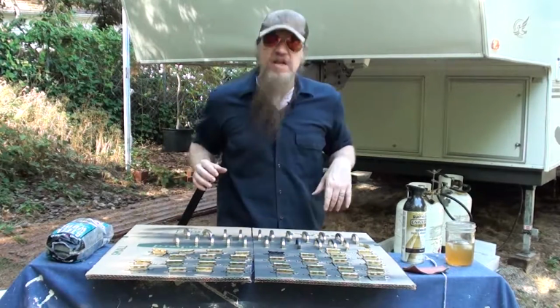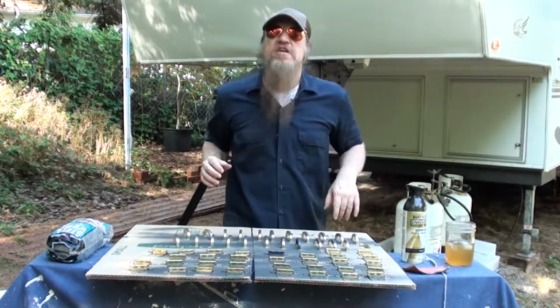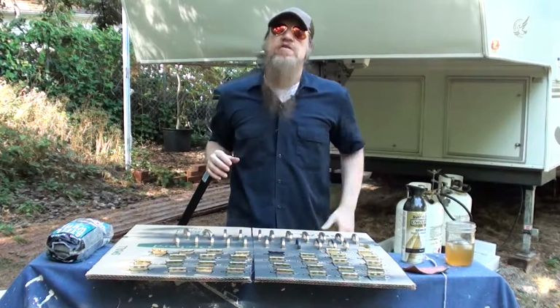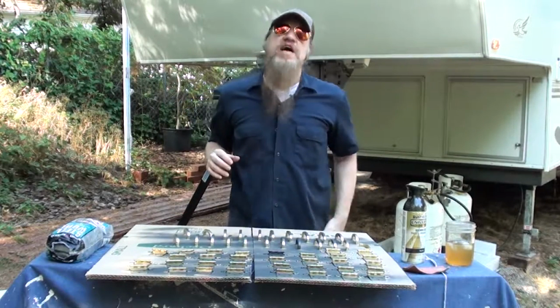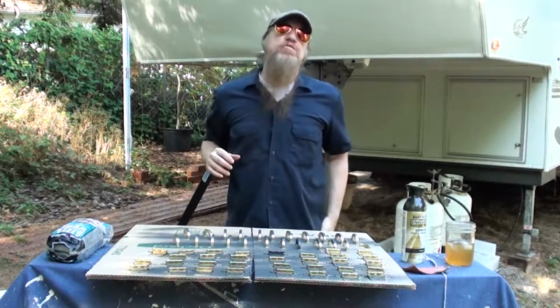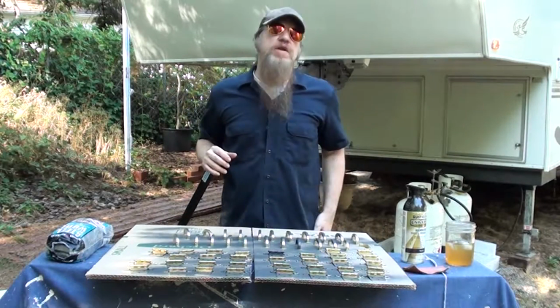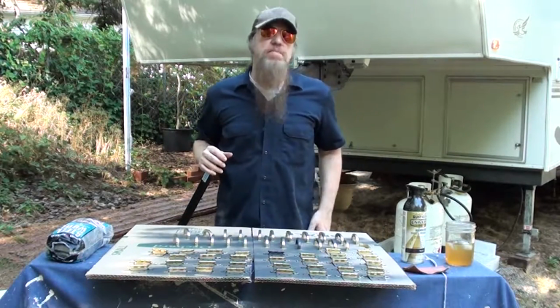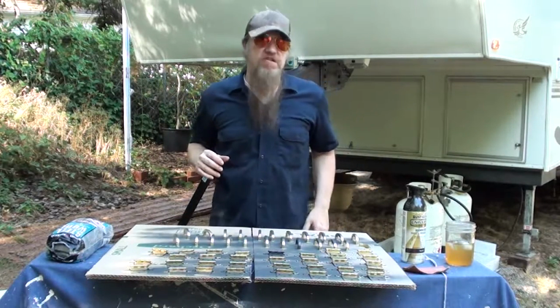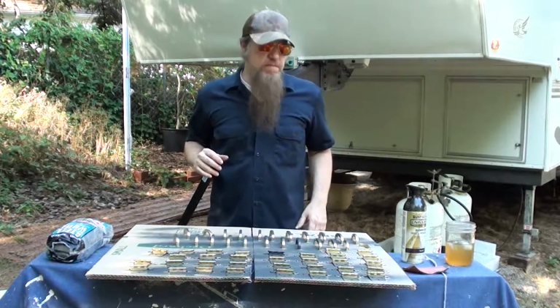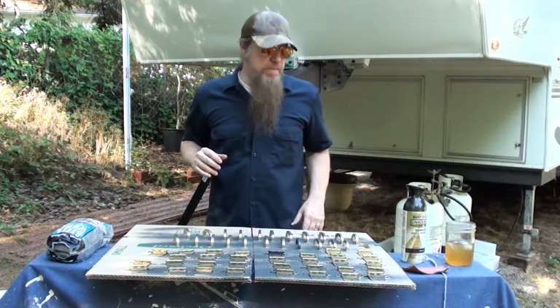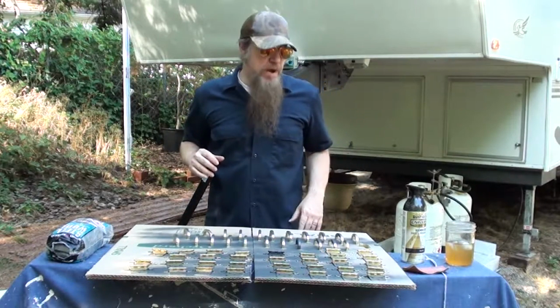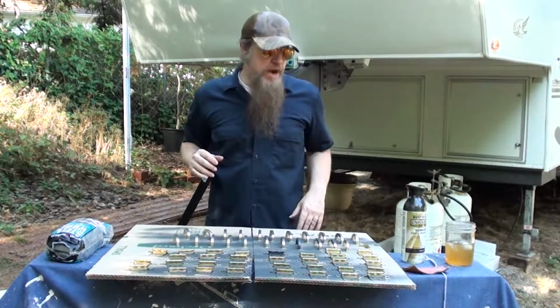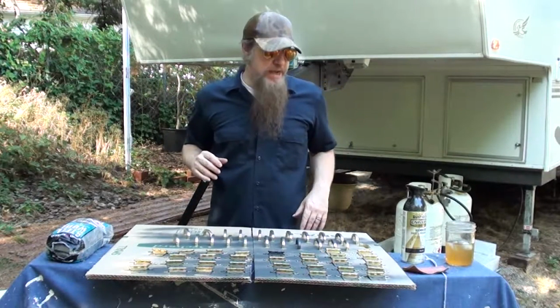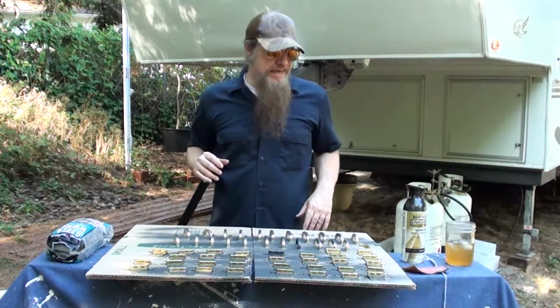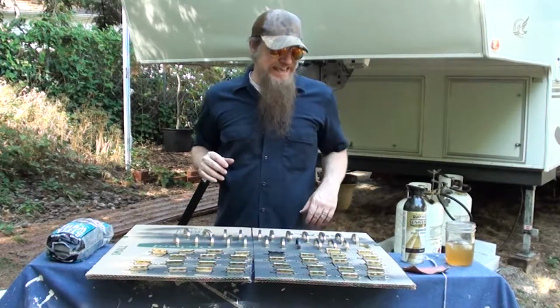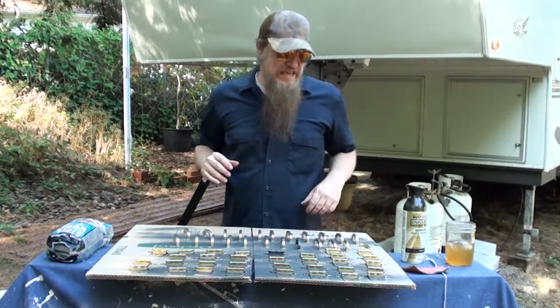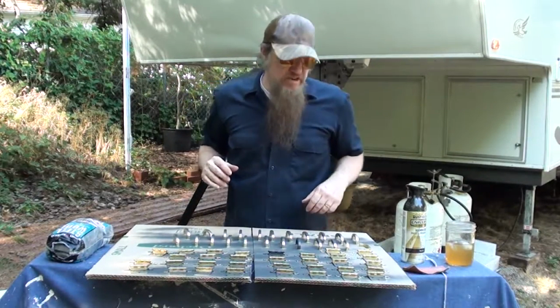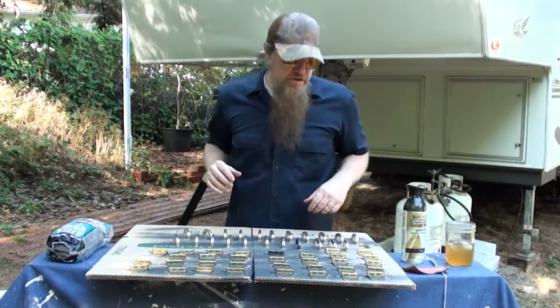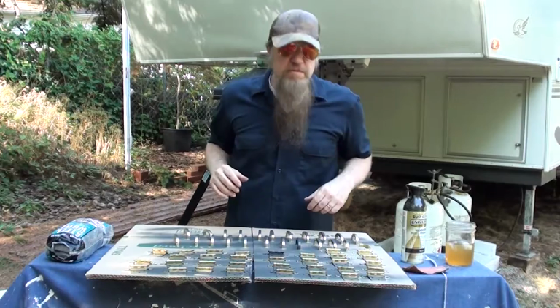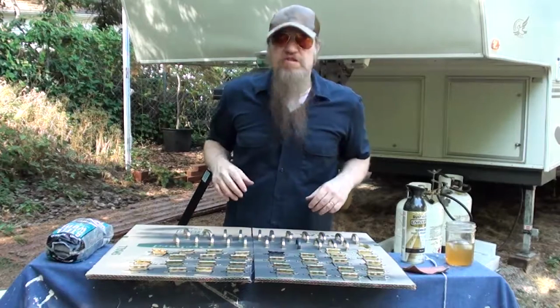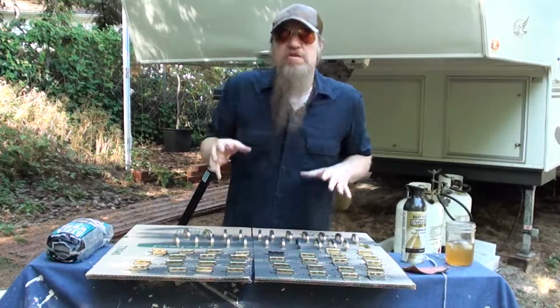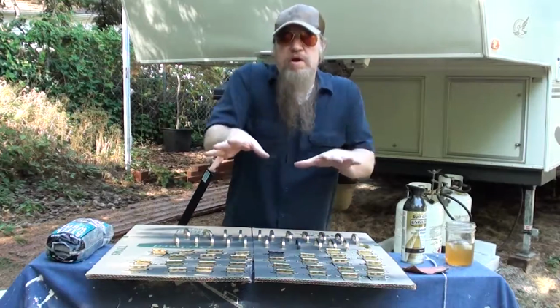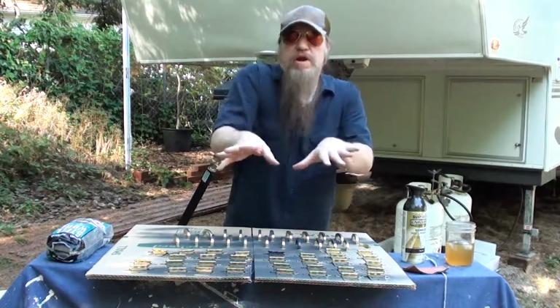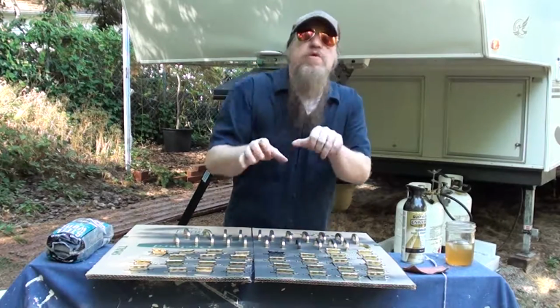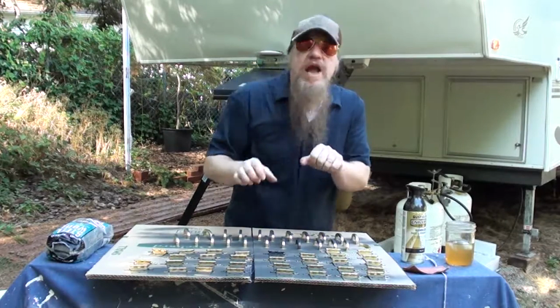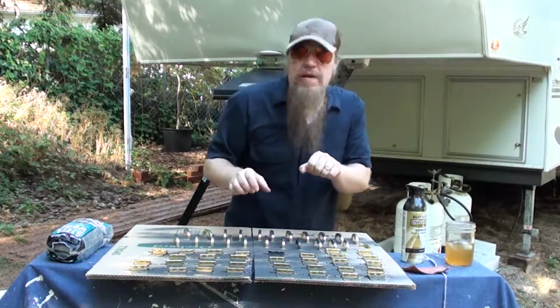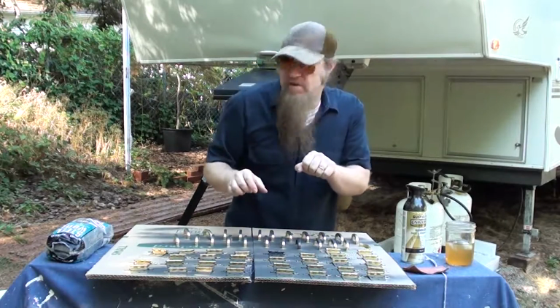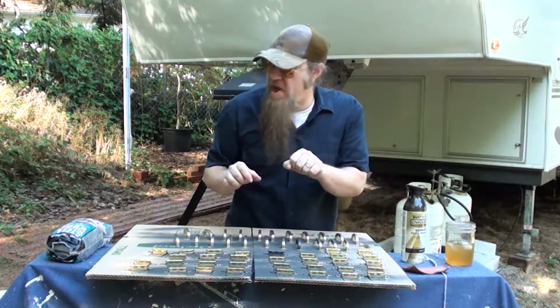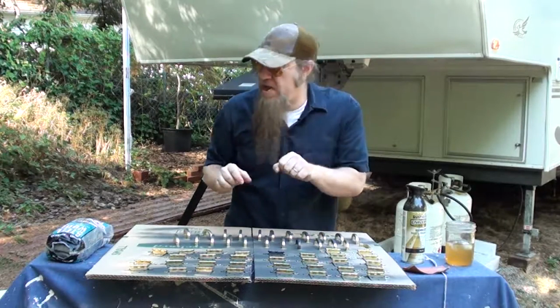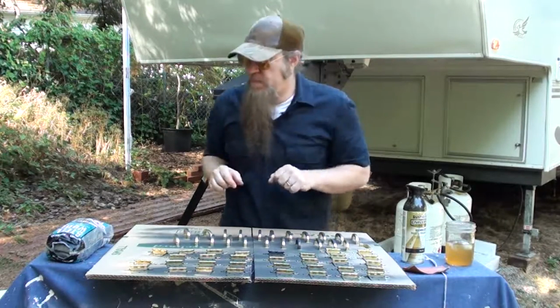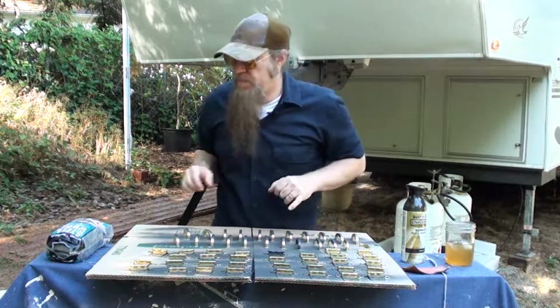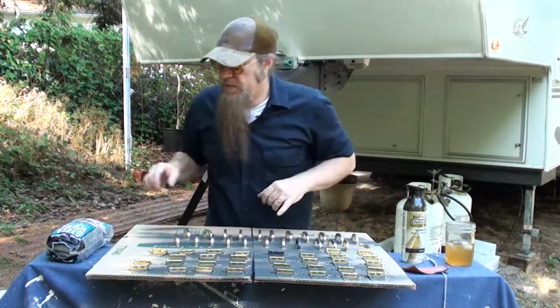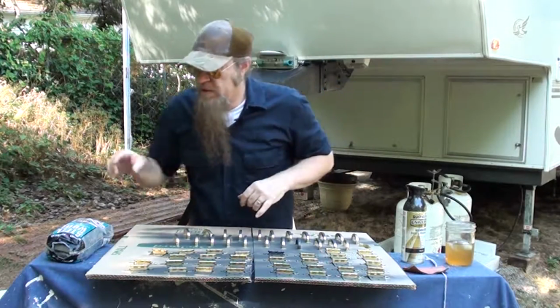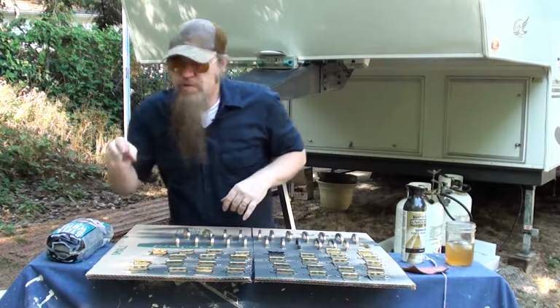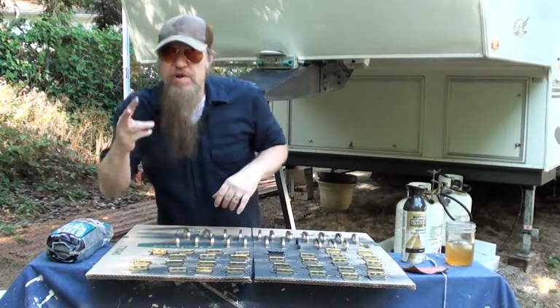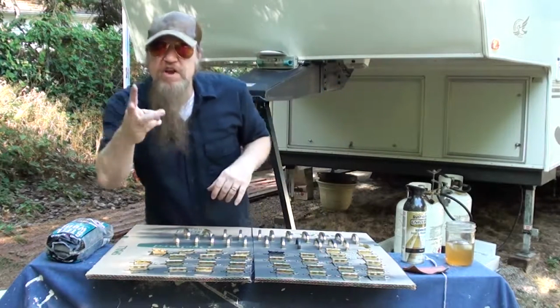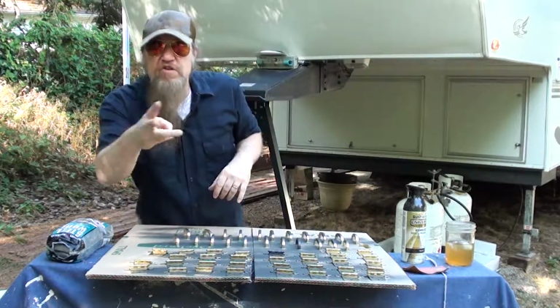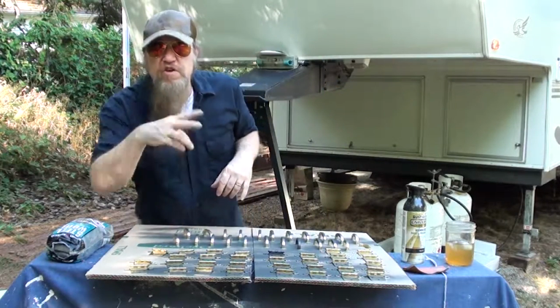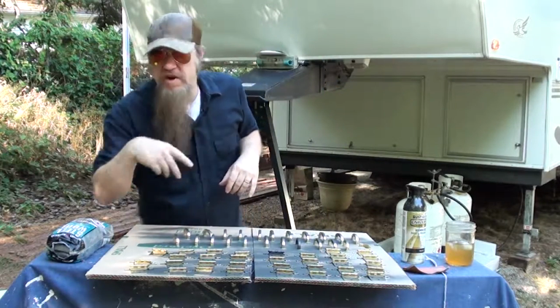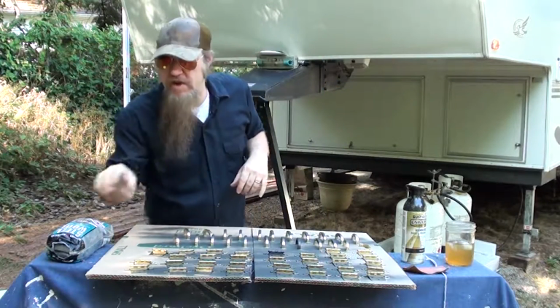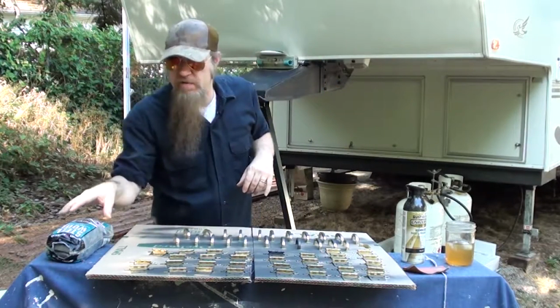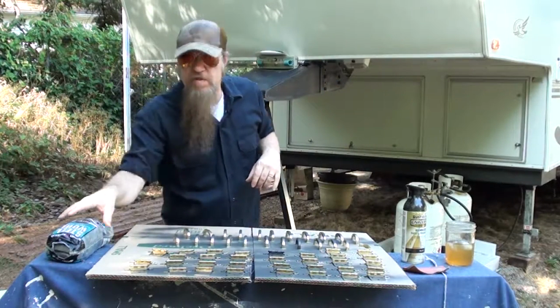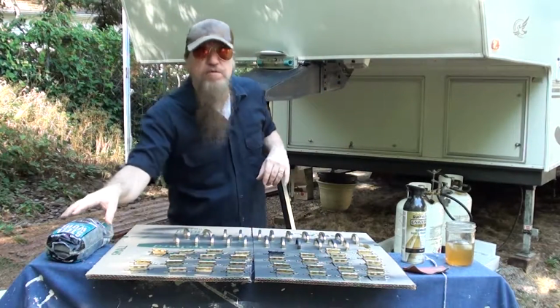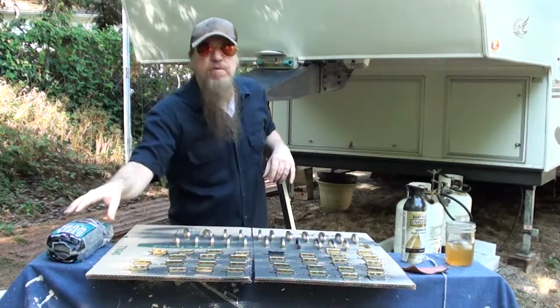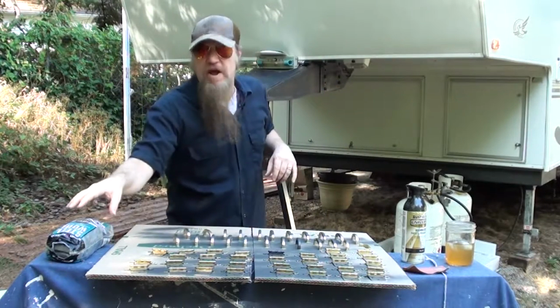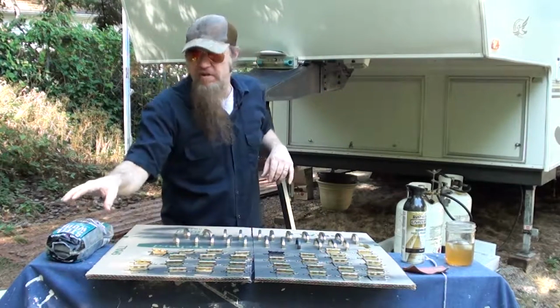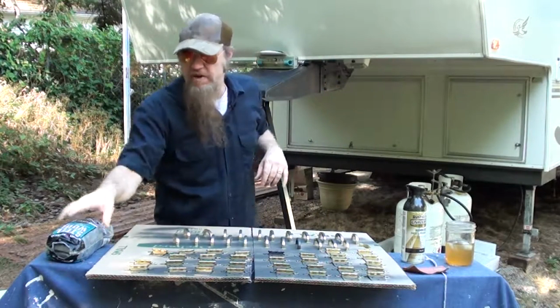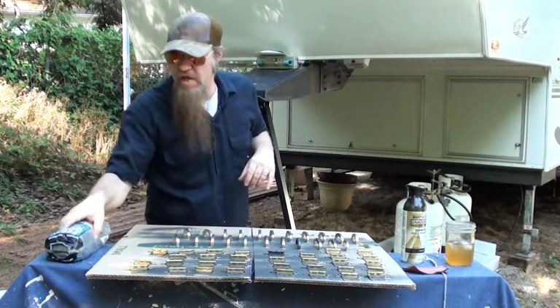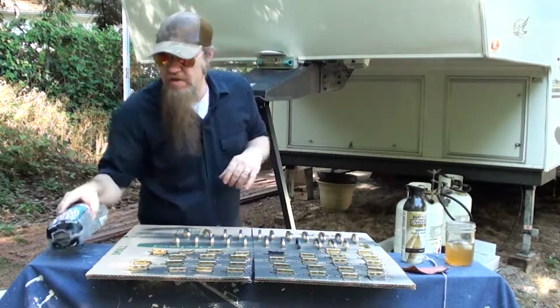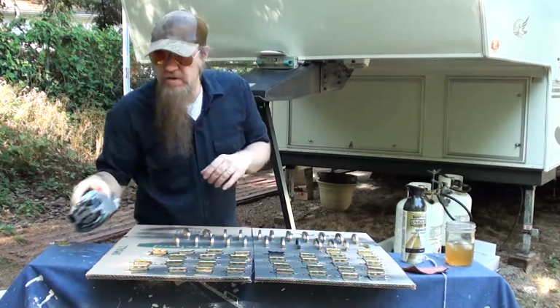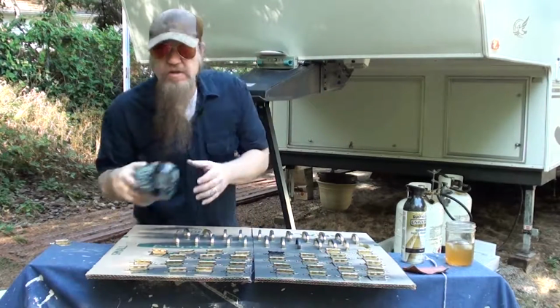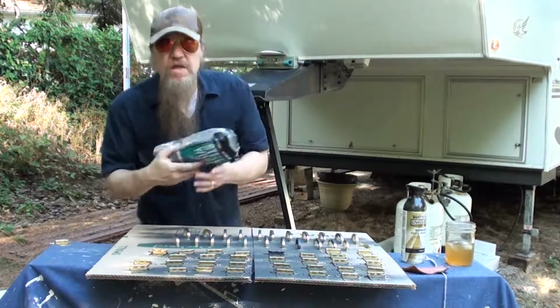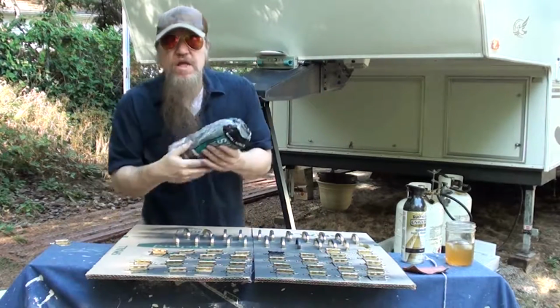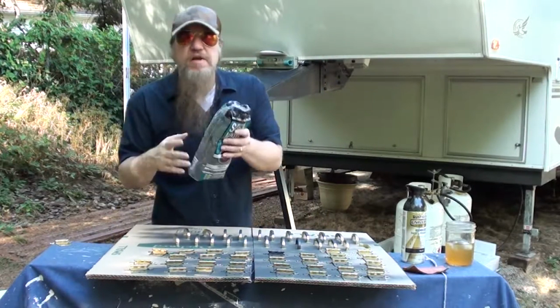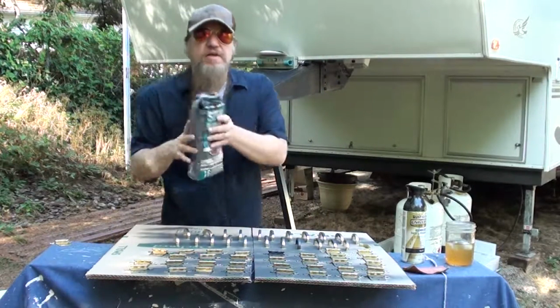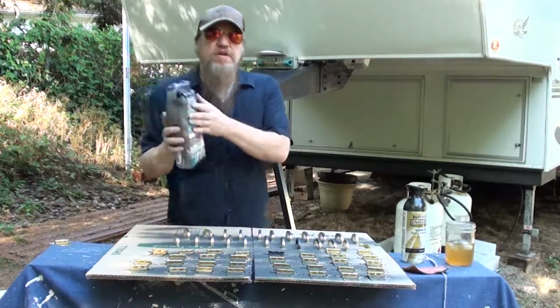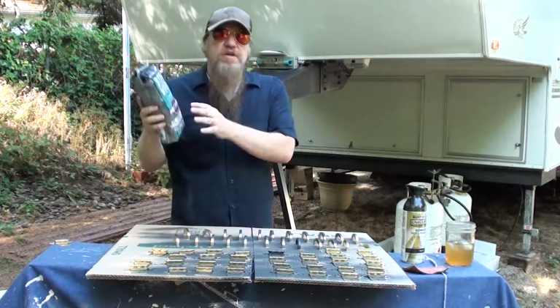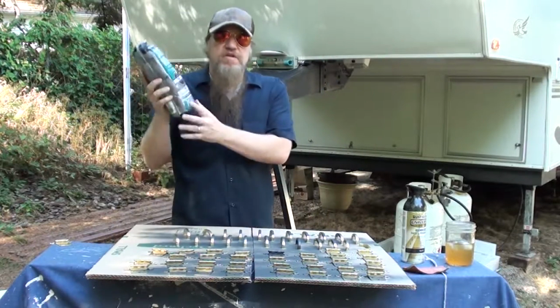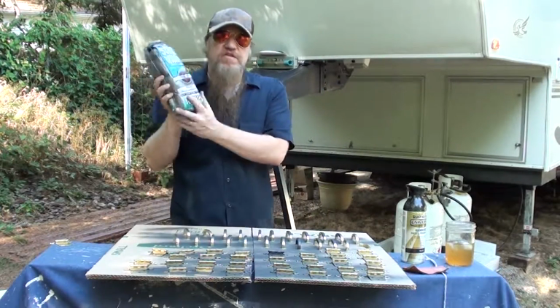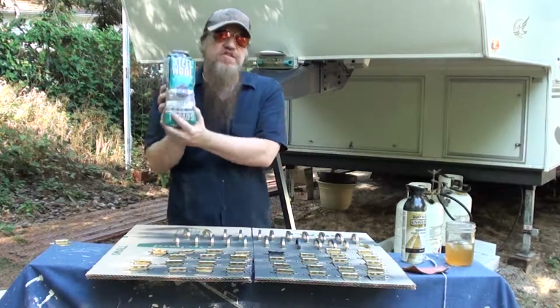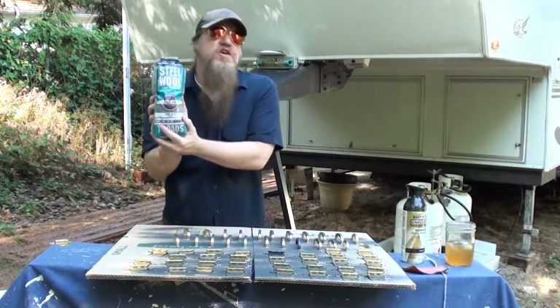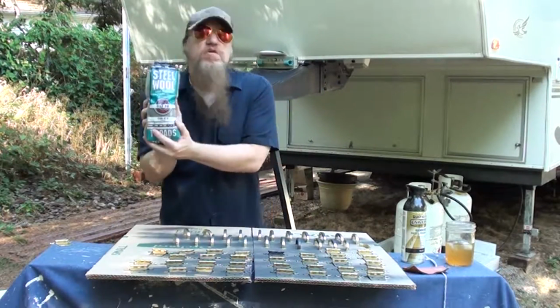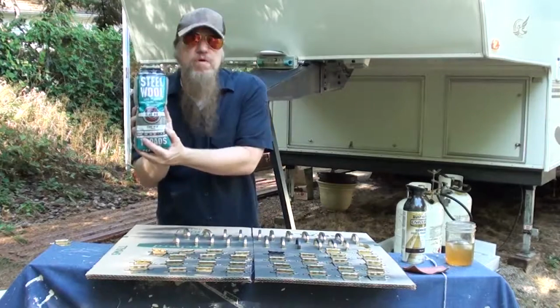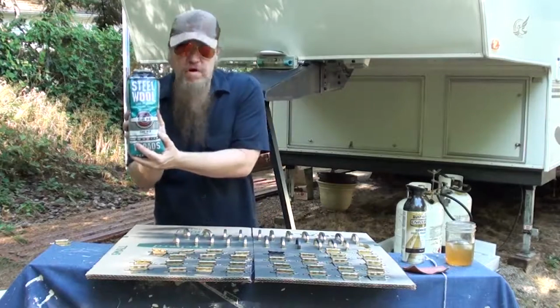So I had 20 bucks in my pocket. Let me show you what I grabbed. Three things you're going to need for this project.